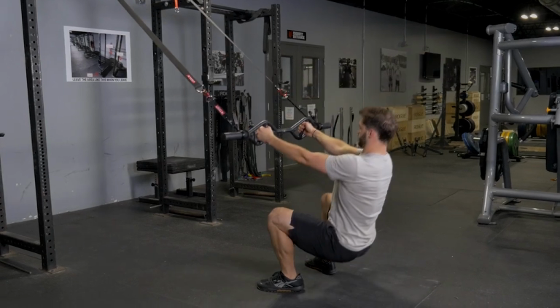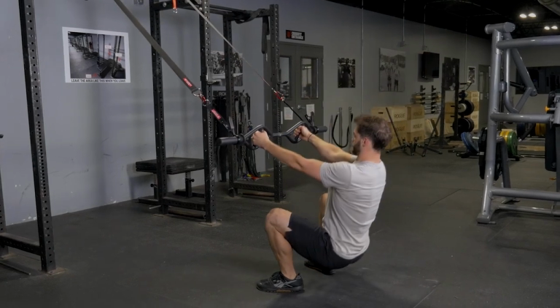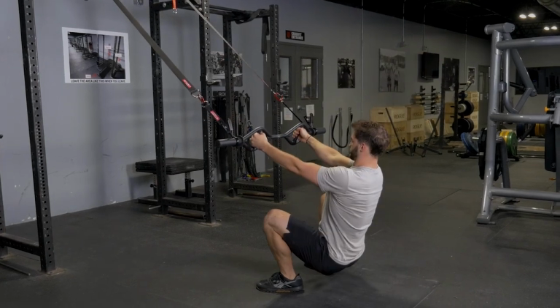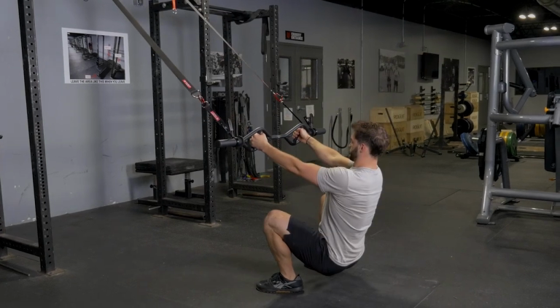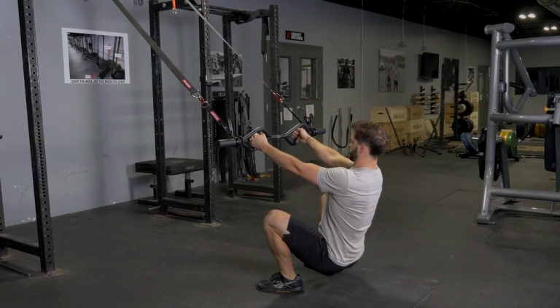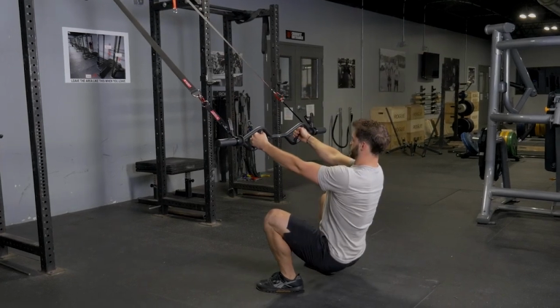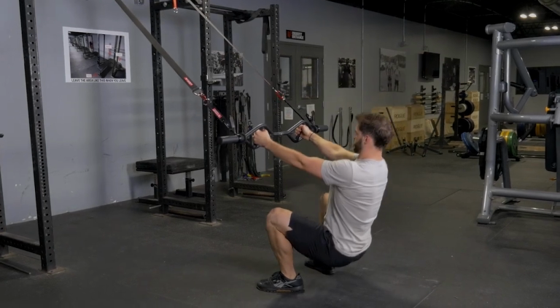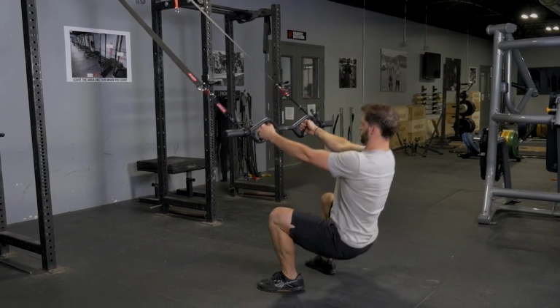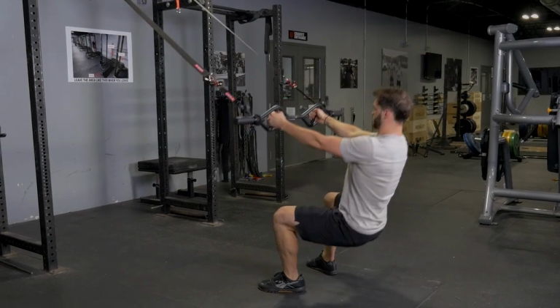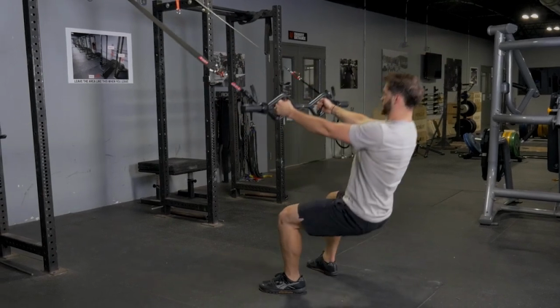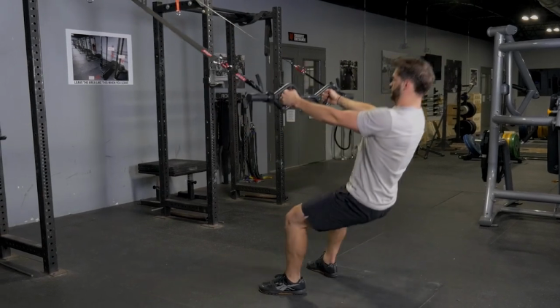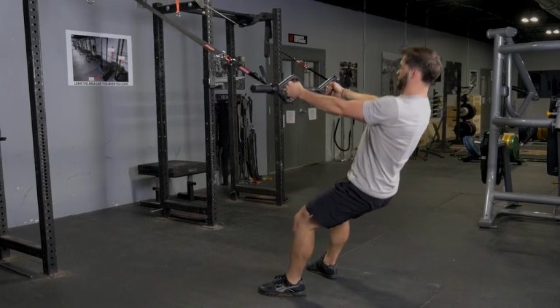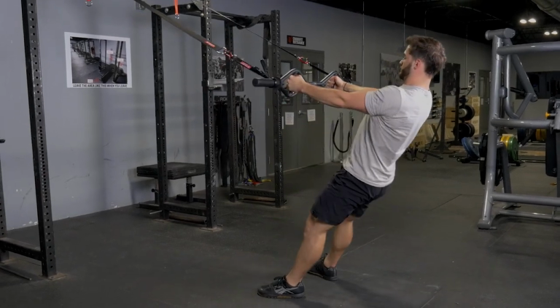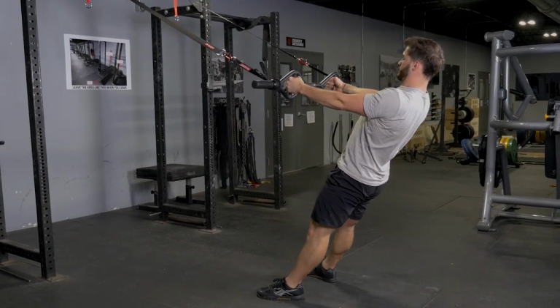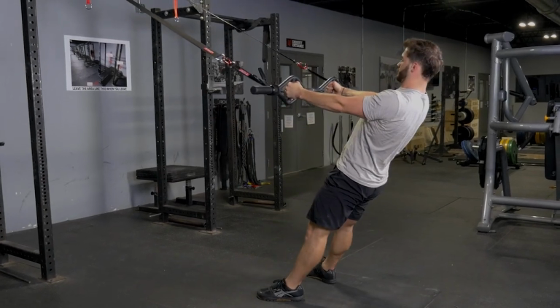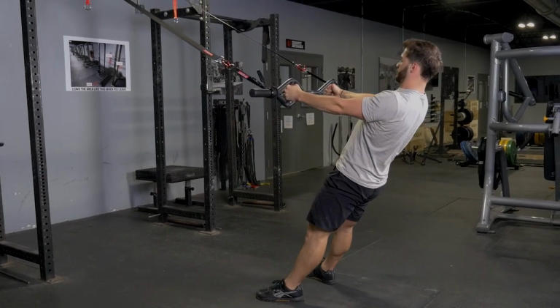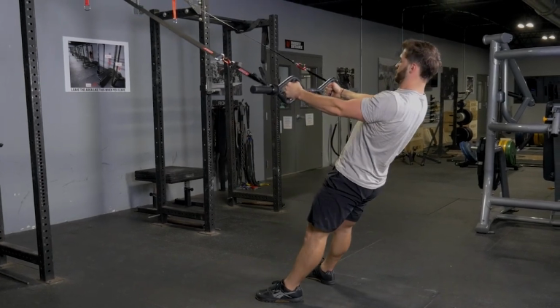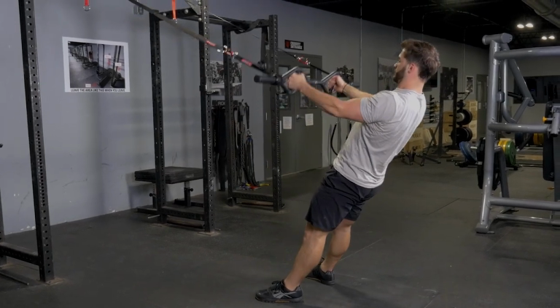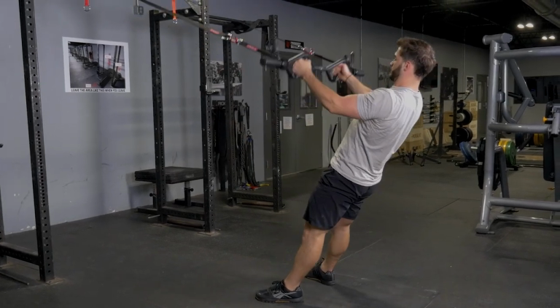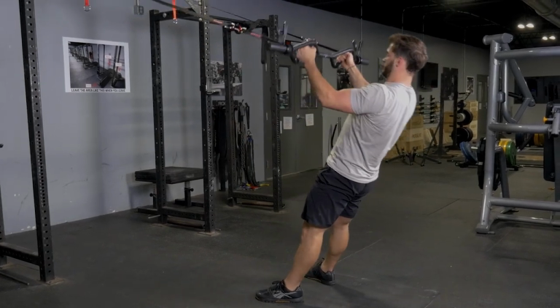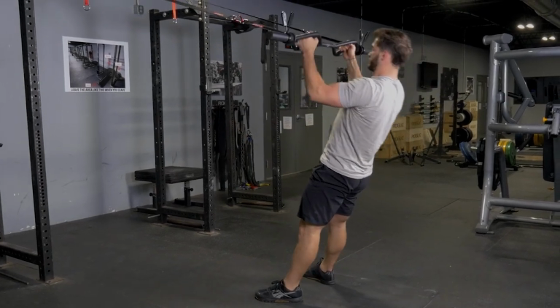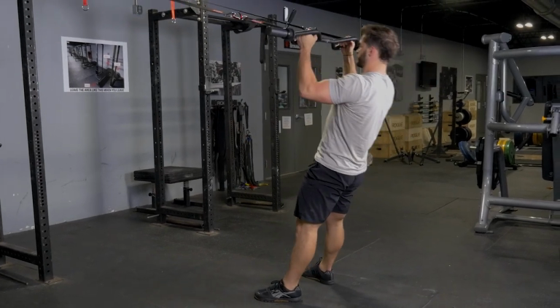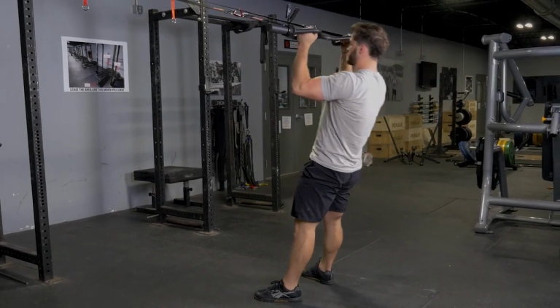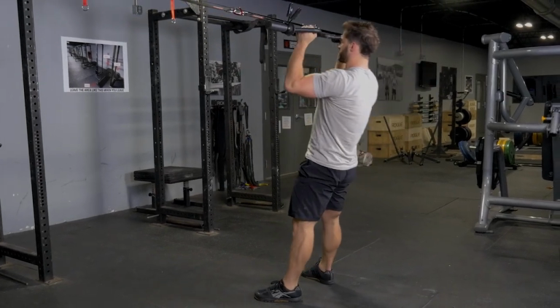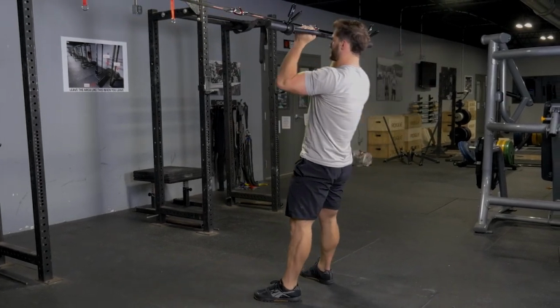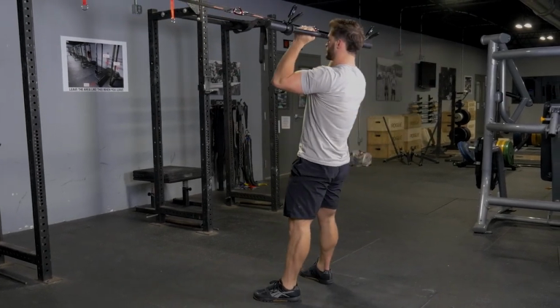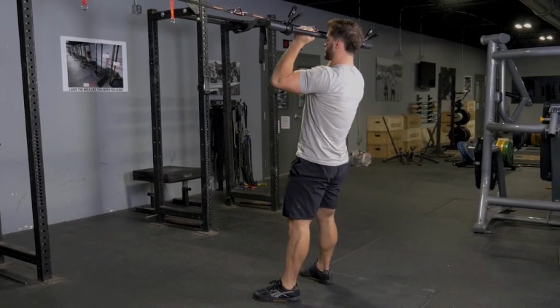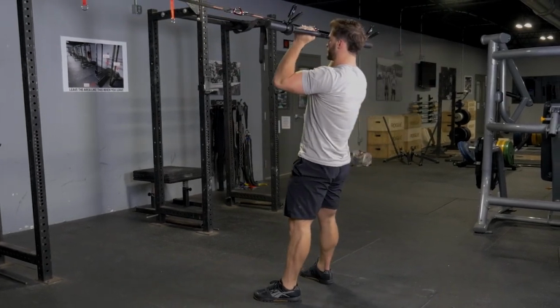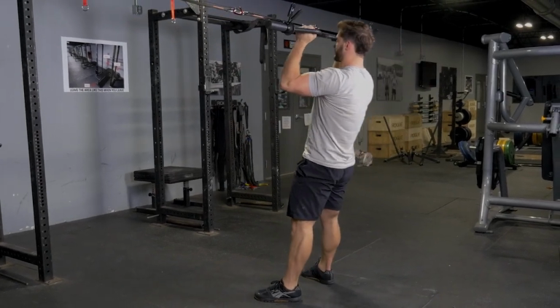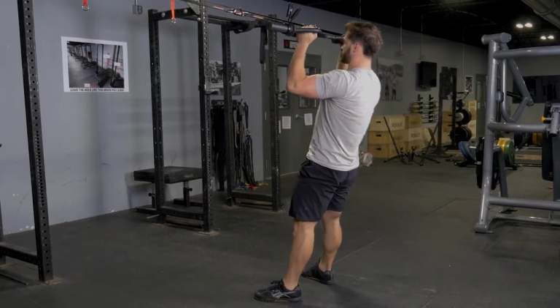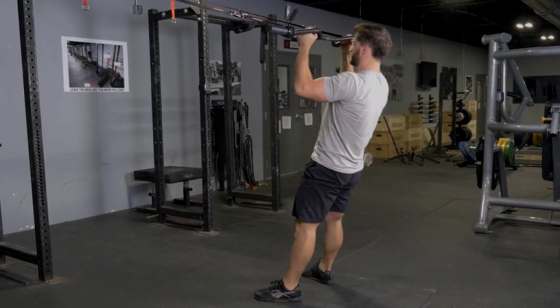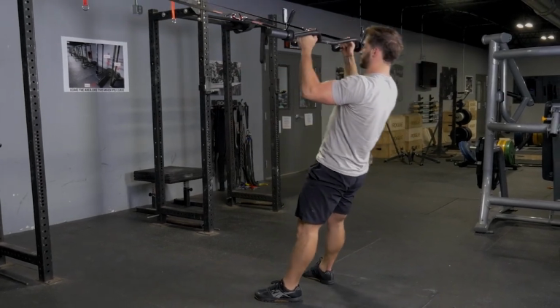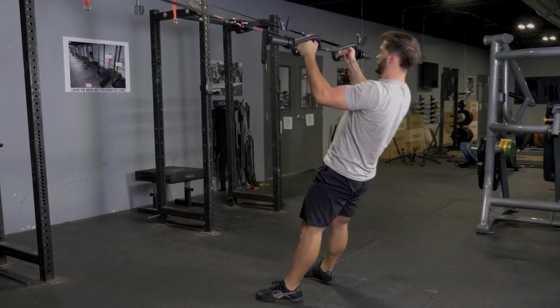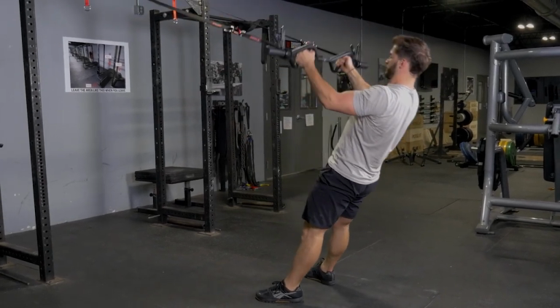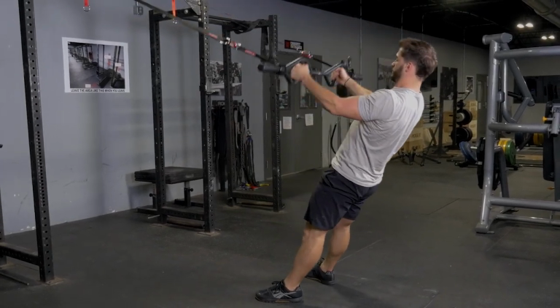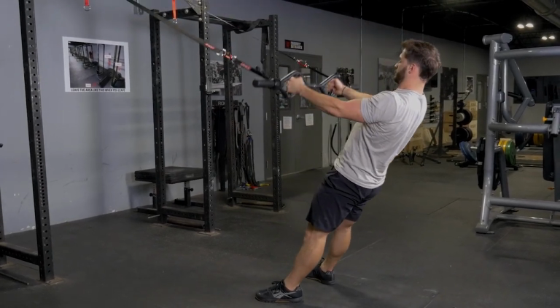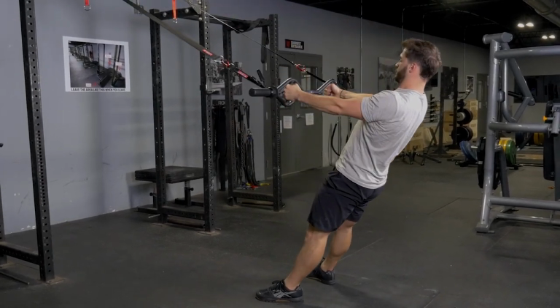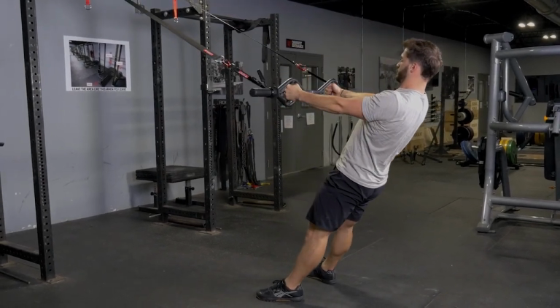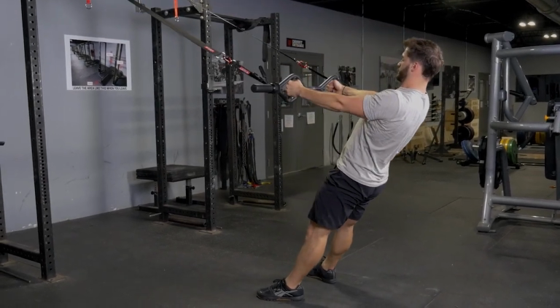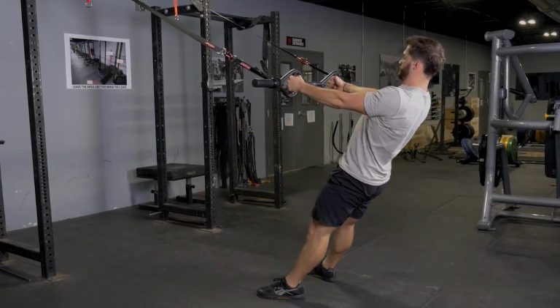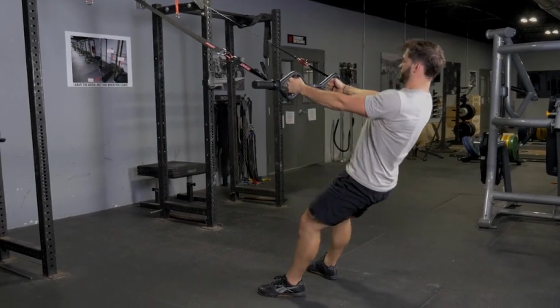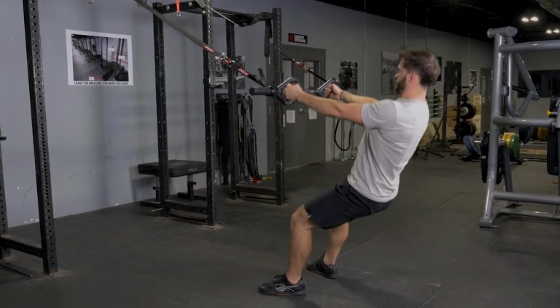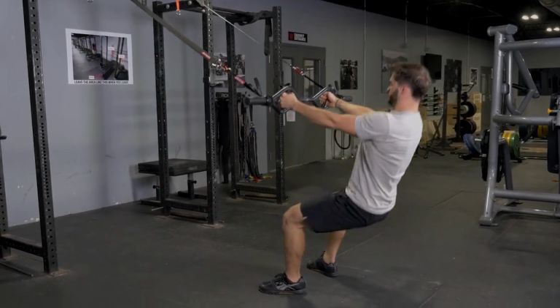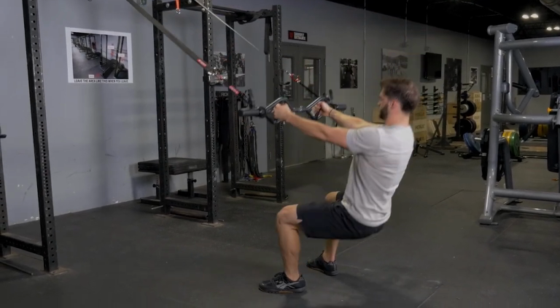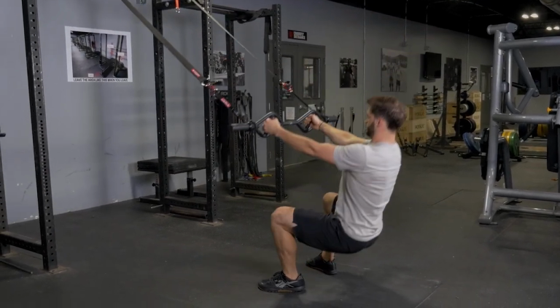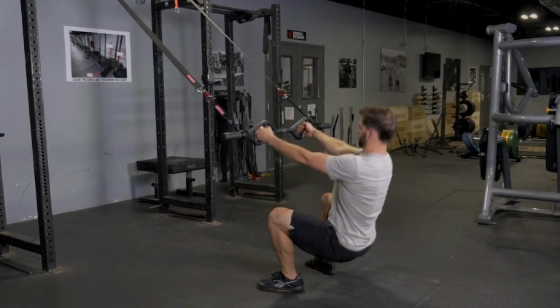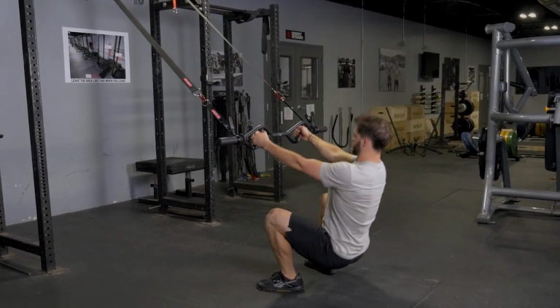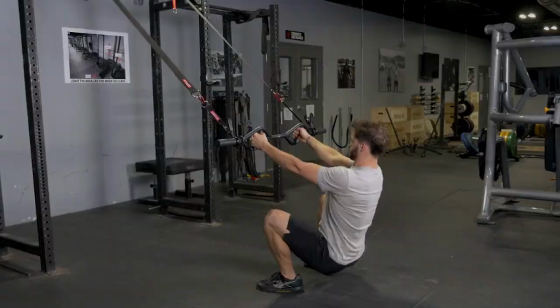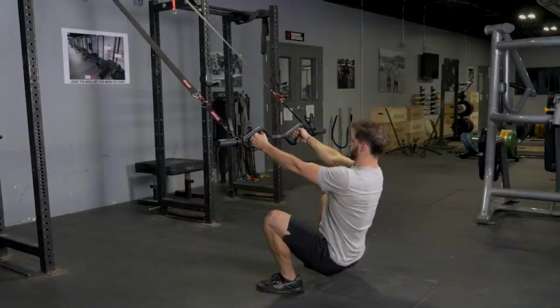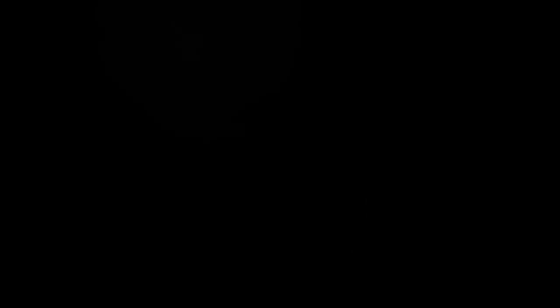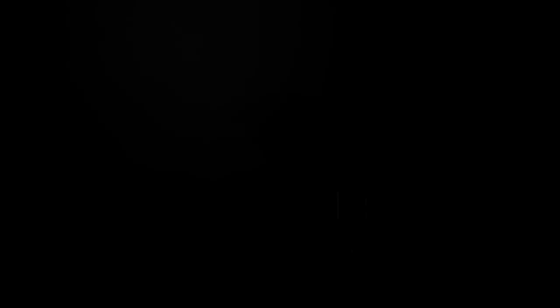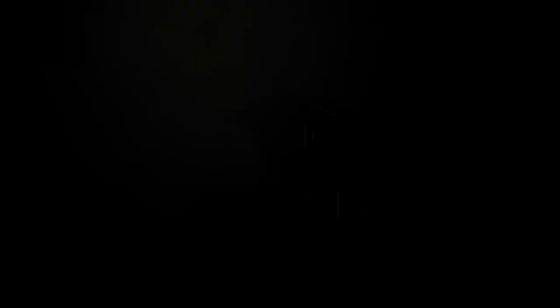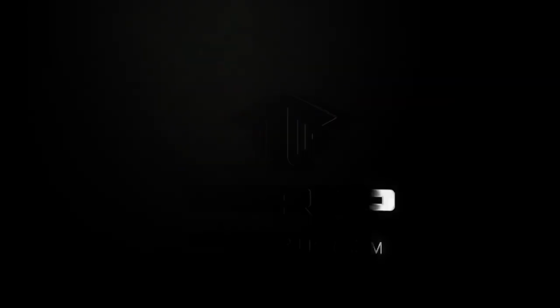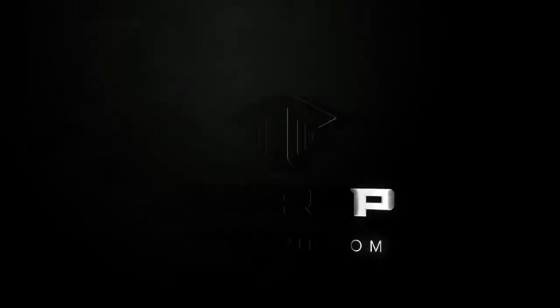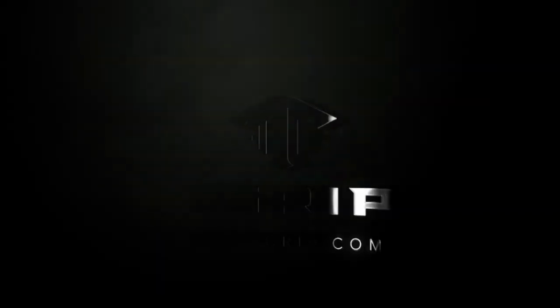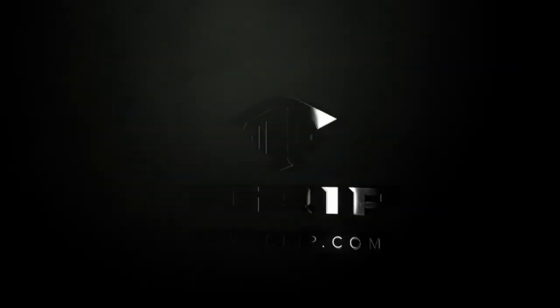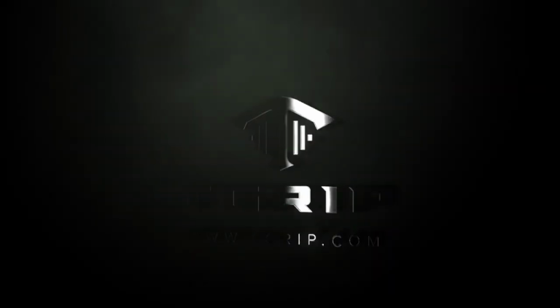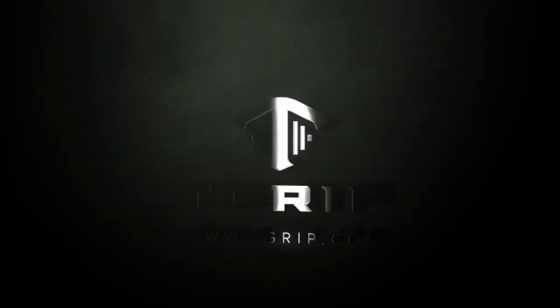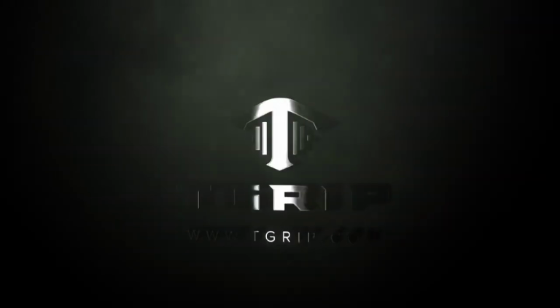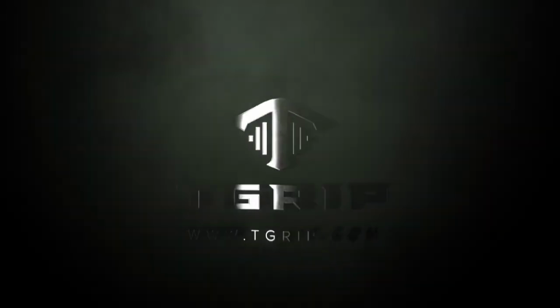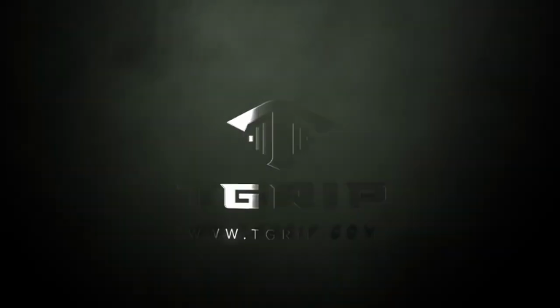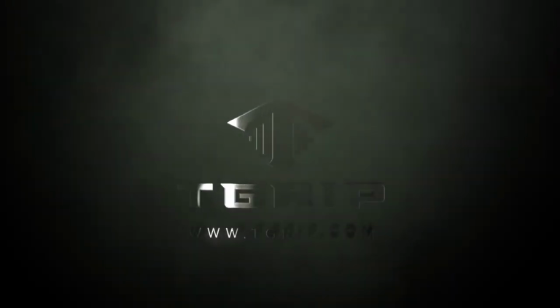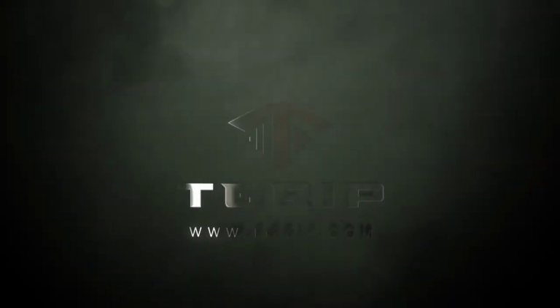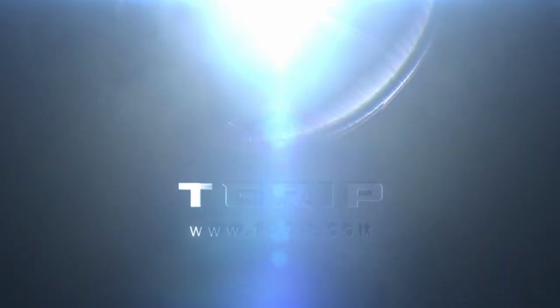Repeat the exercise. This is an excellent exercise for quads, hamstrings, glutes, and biceps.